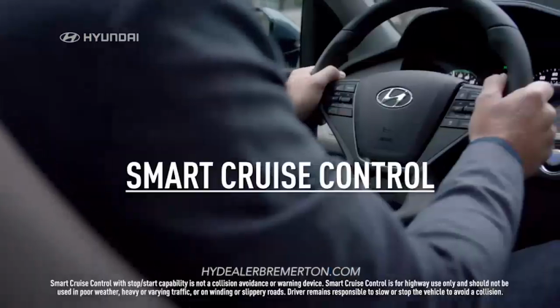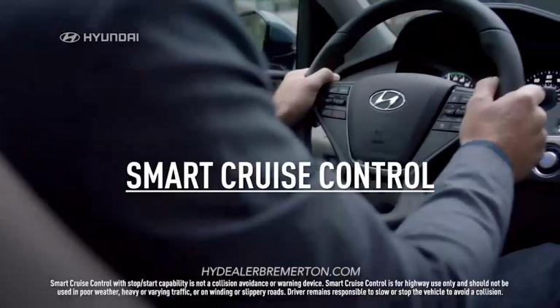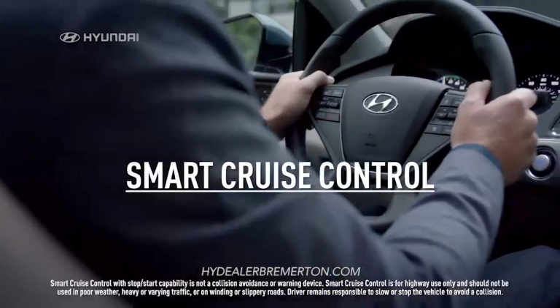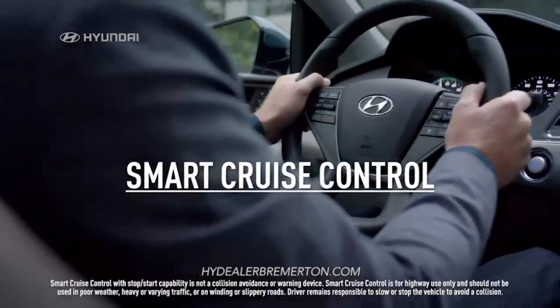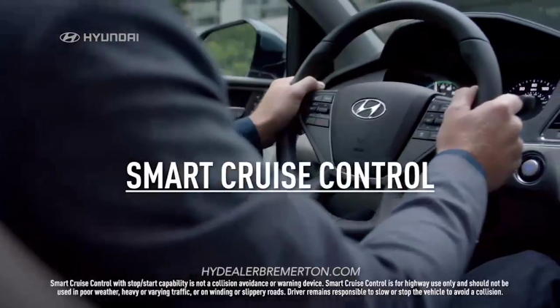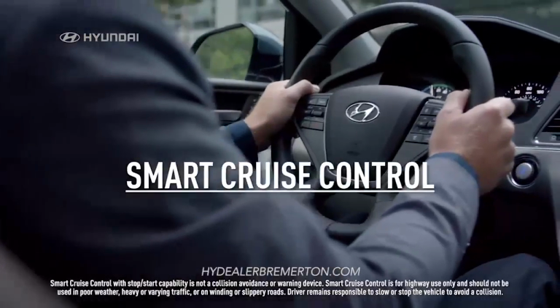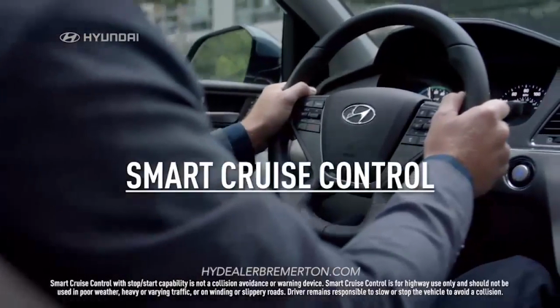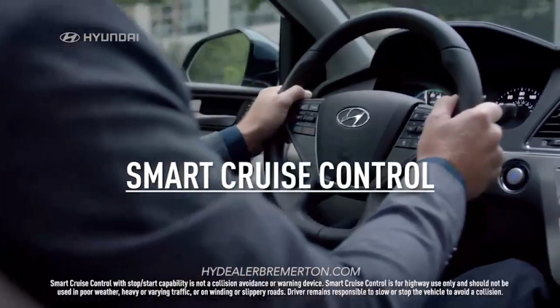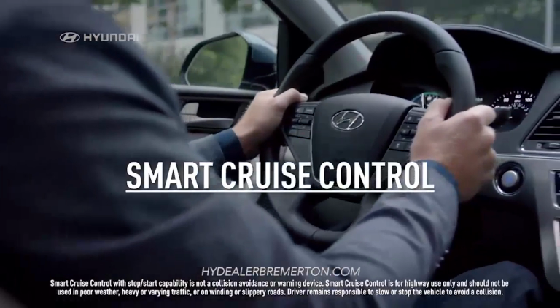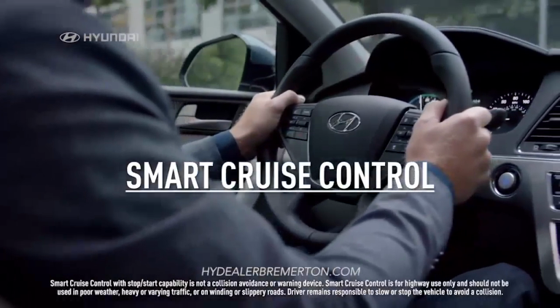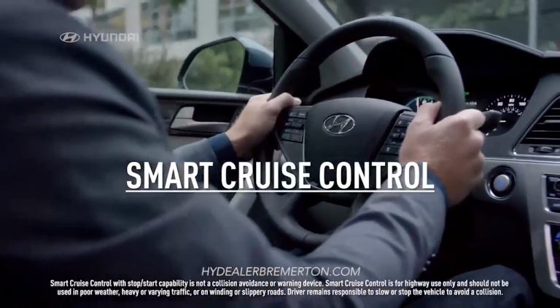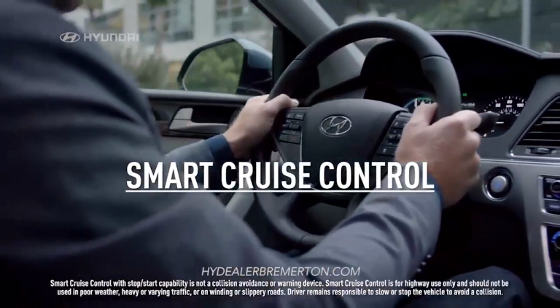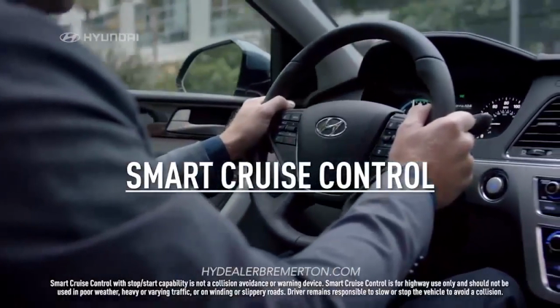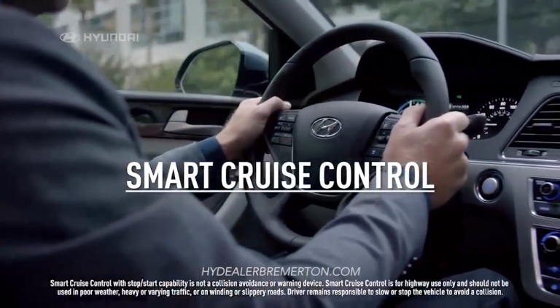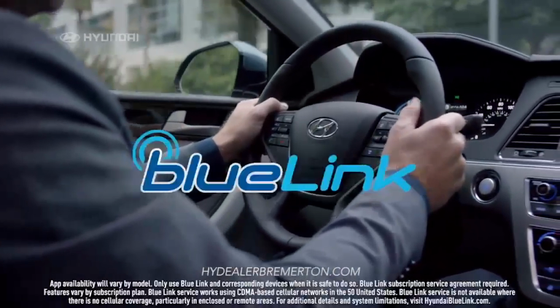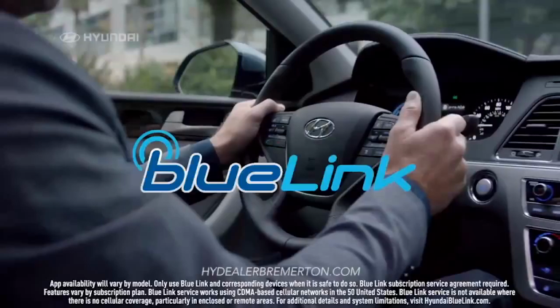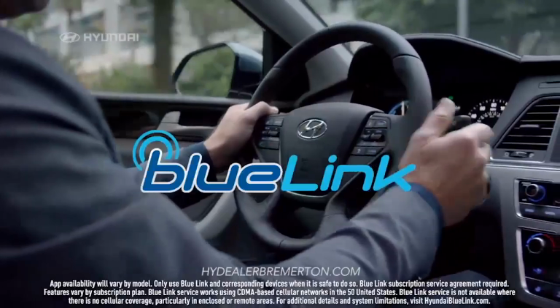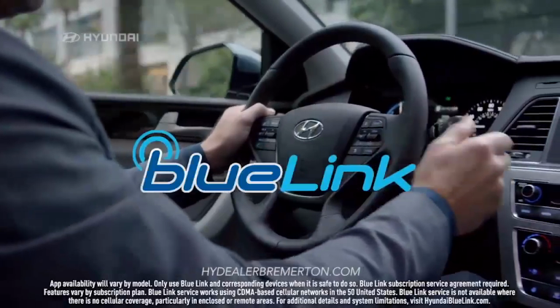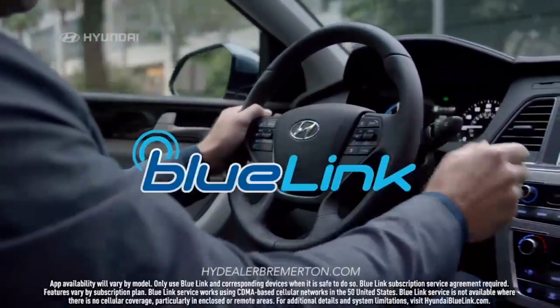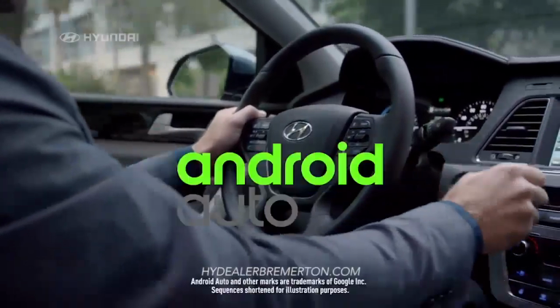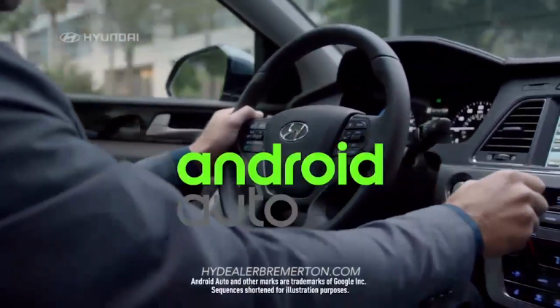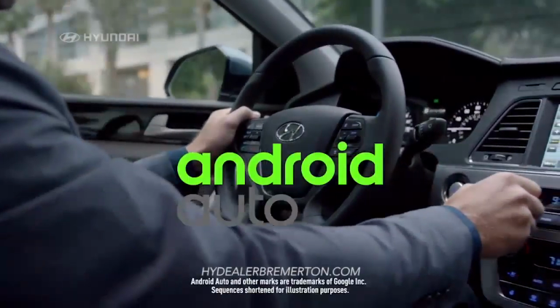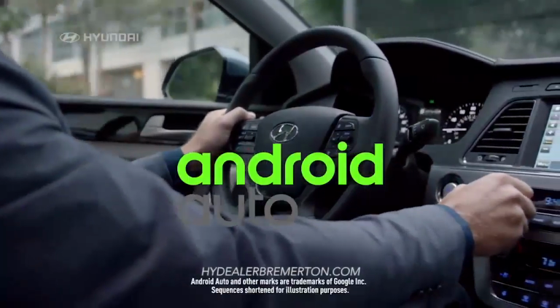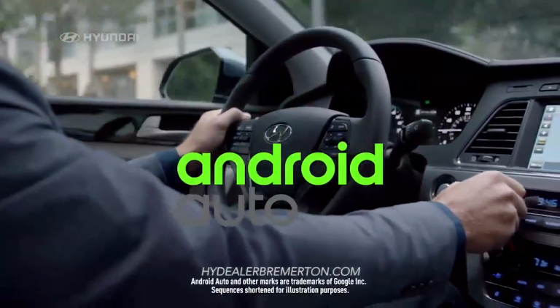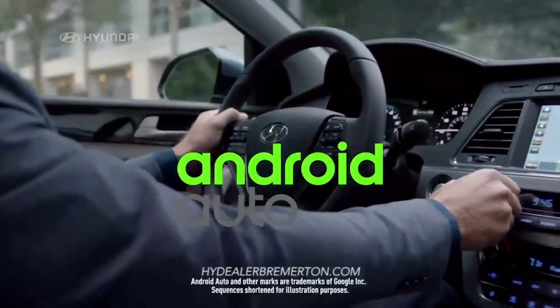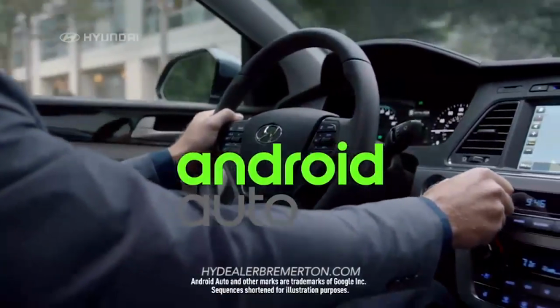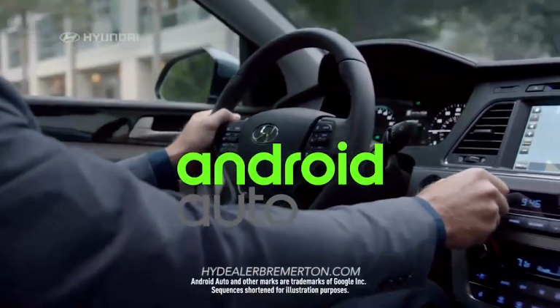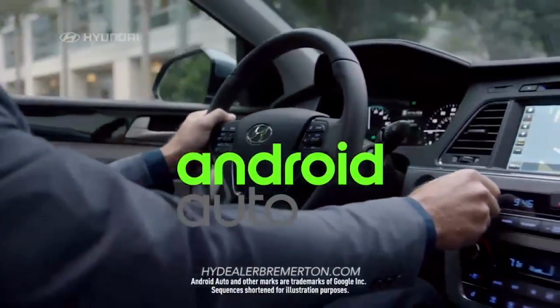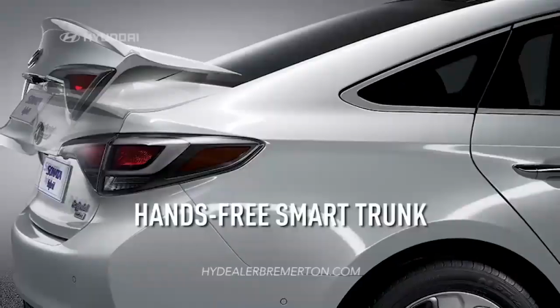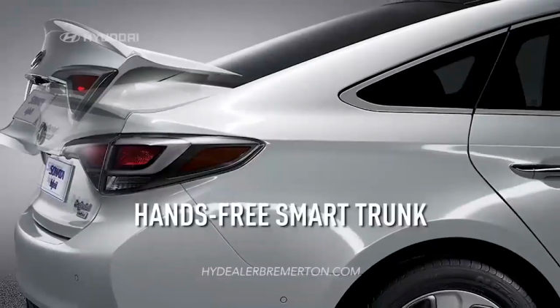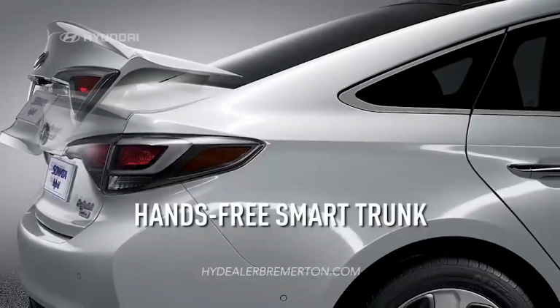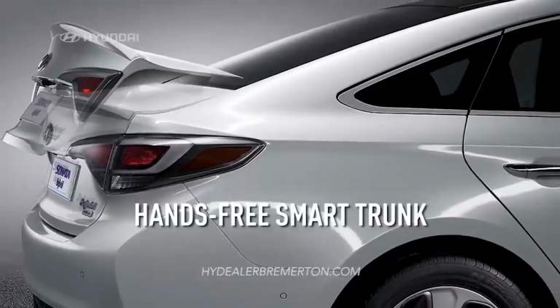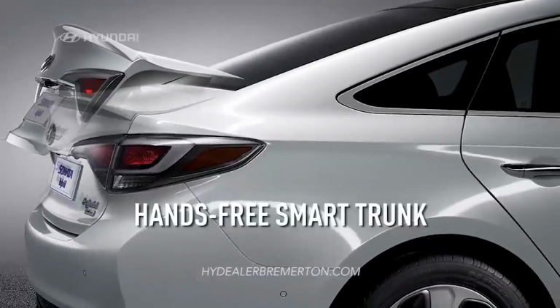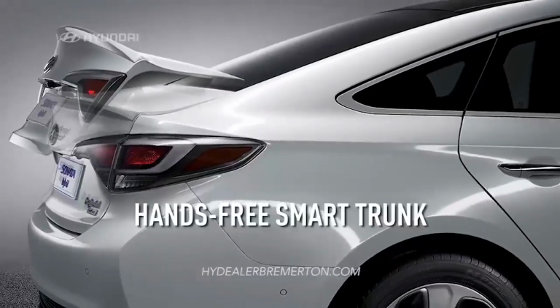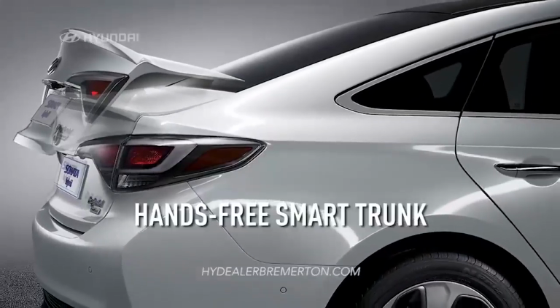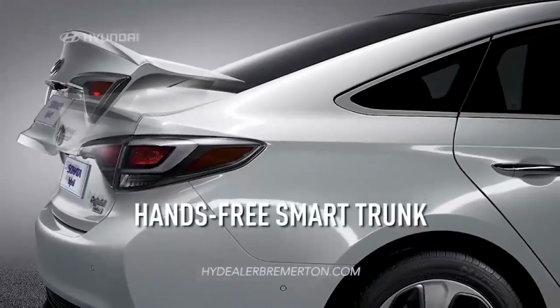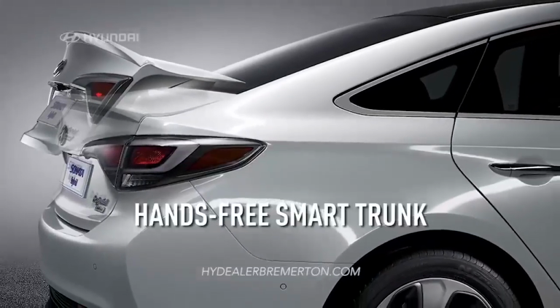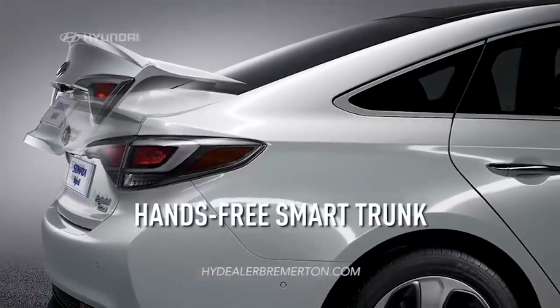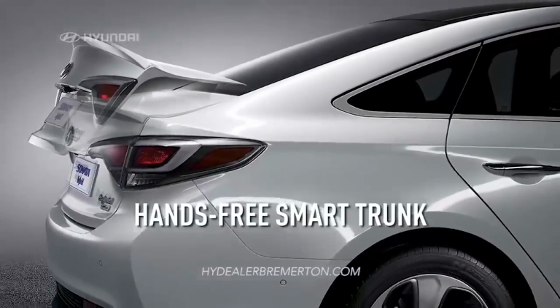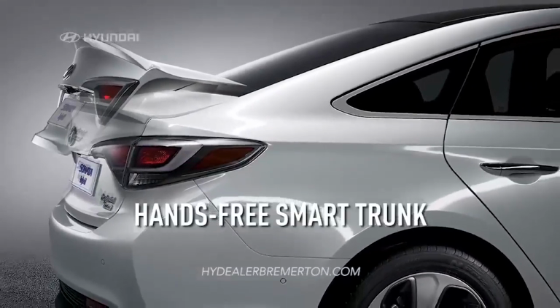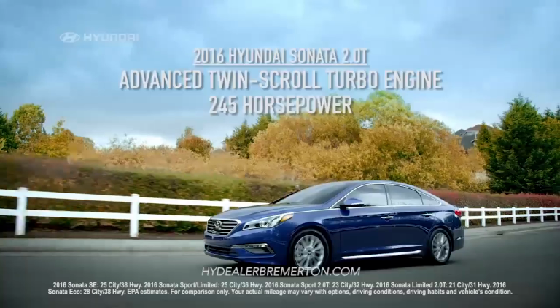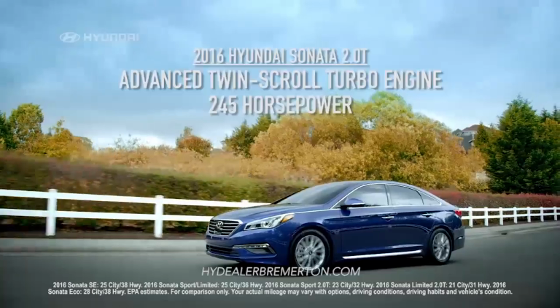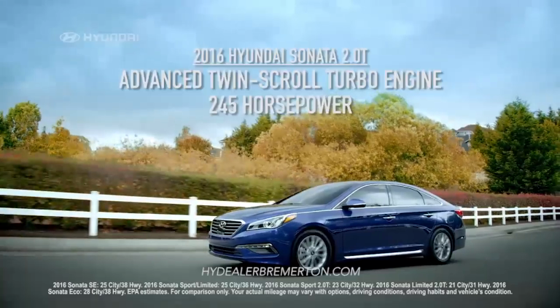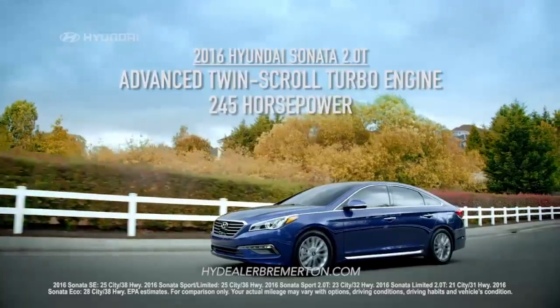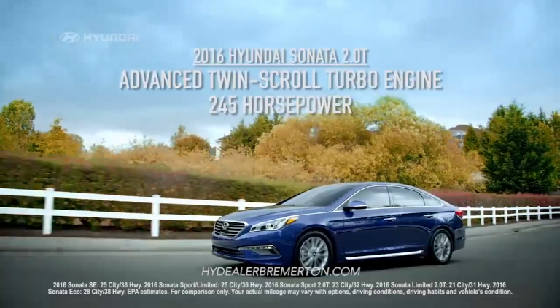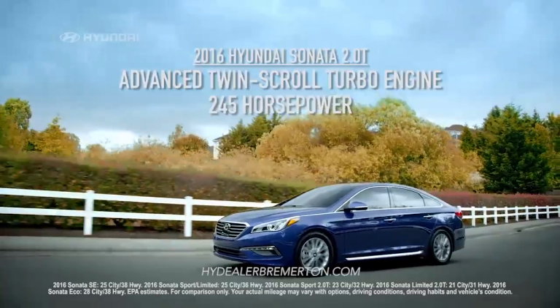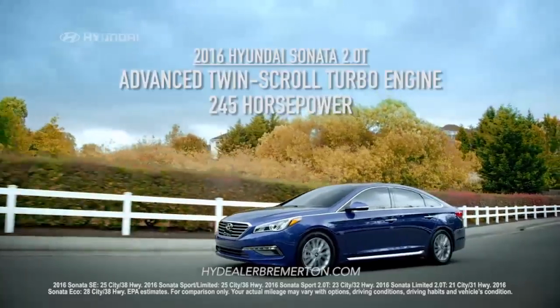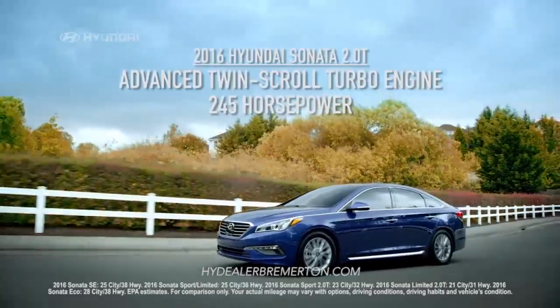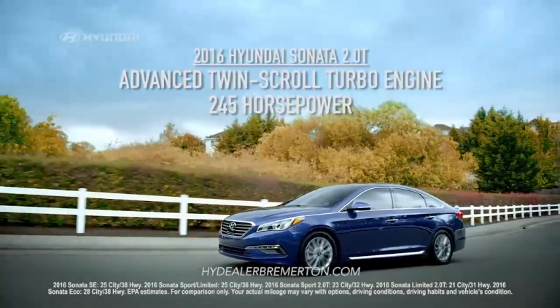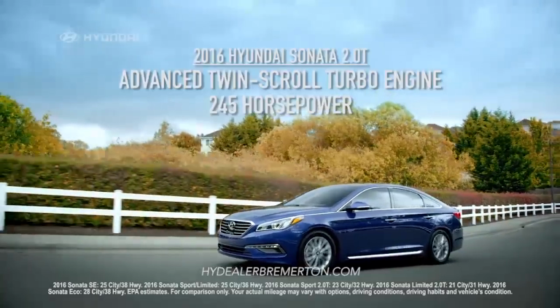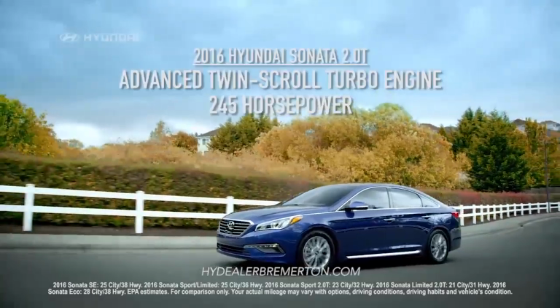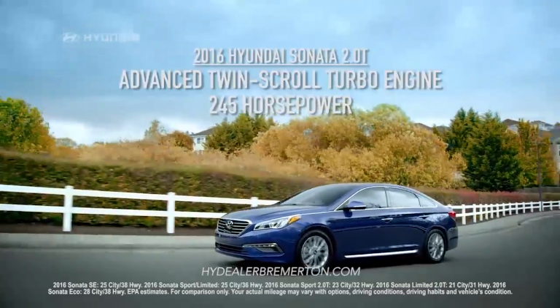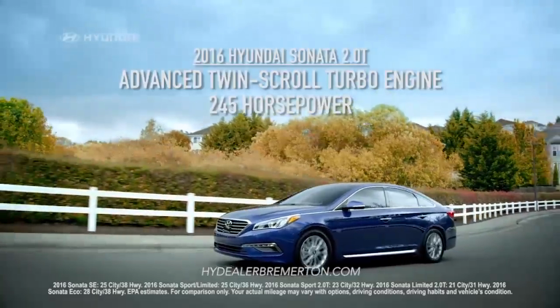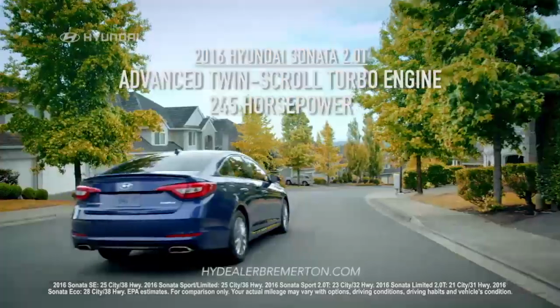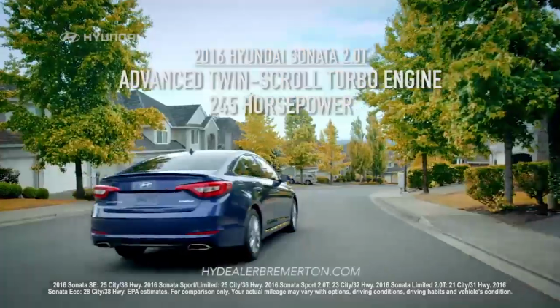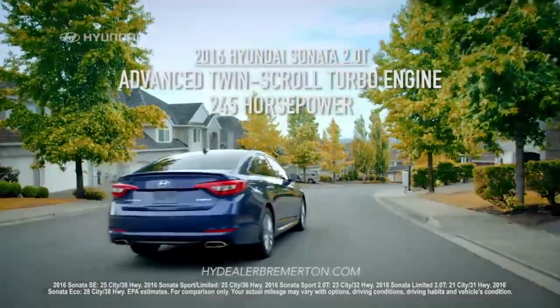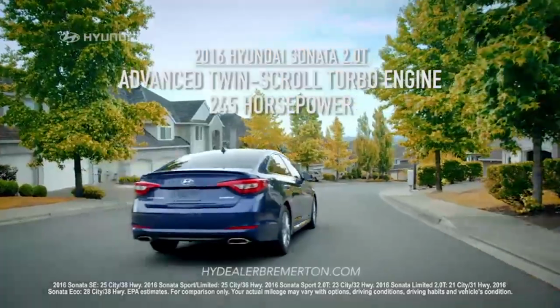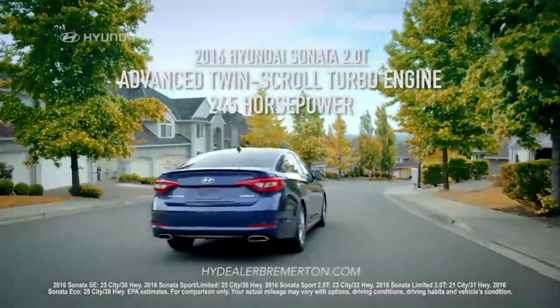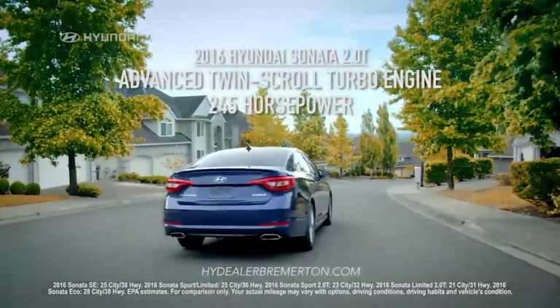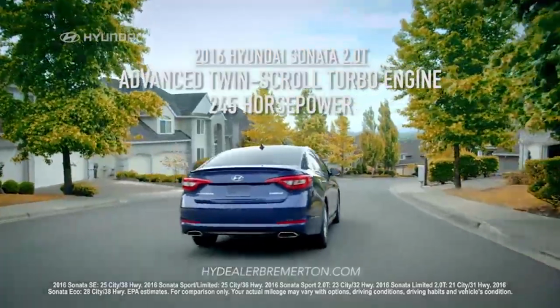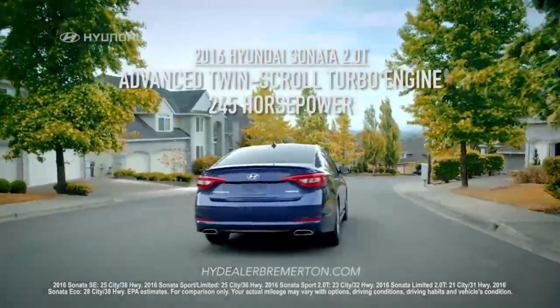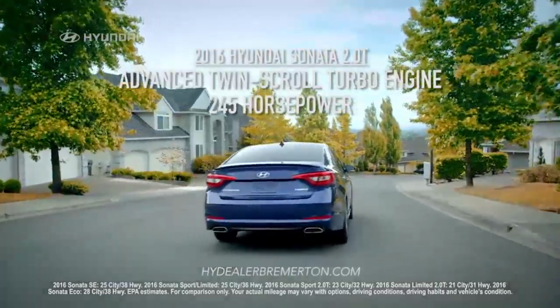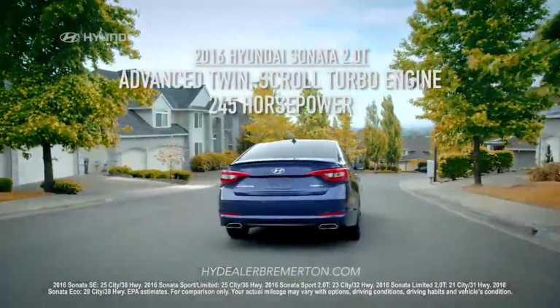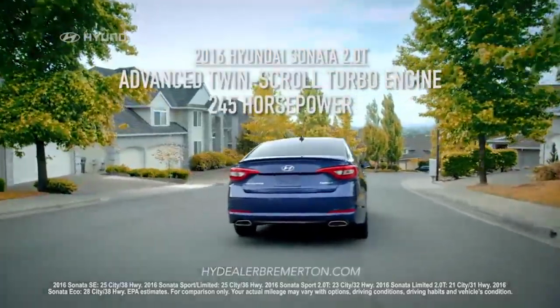Like Smart Cruise Control, Blue Link, Android Auto, hands-free smart trunk, and up to 245 horsepower.